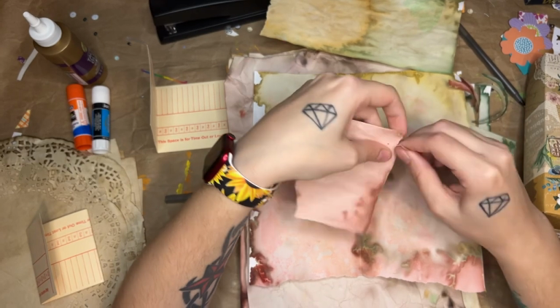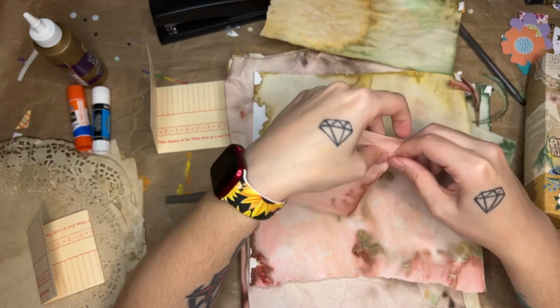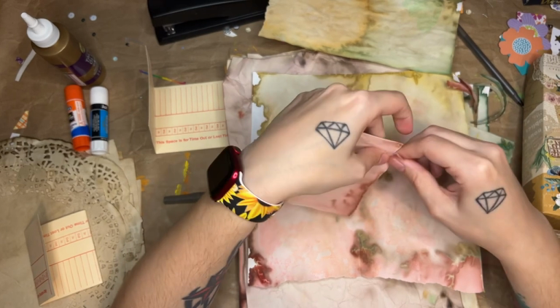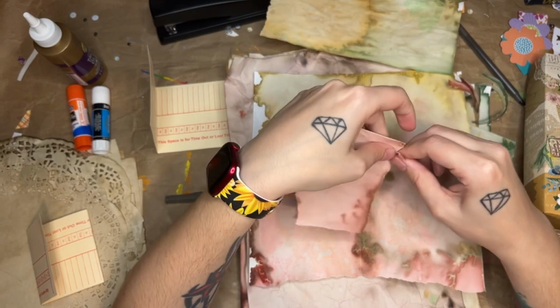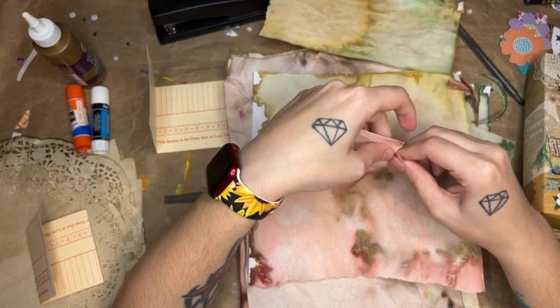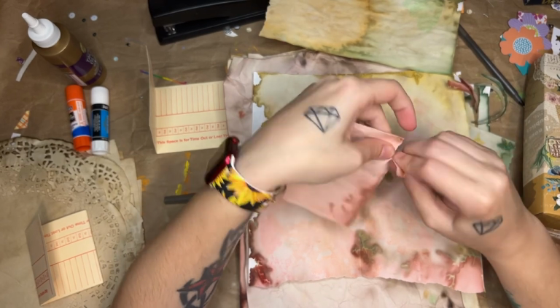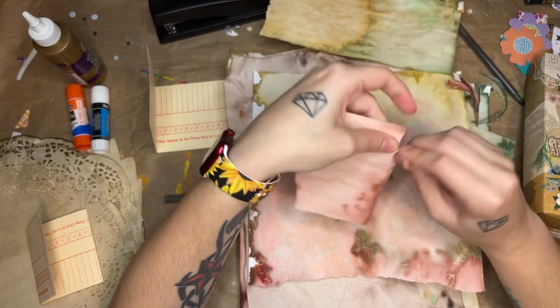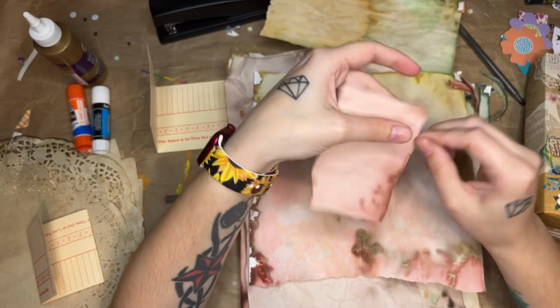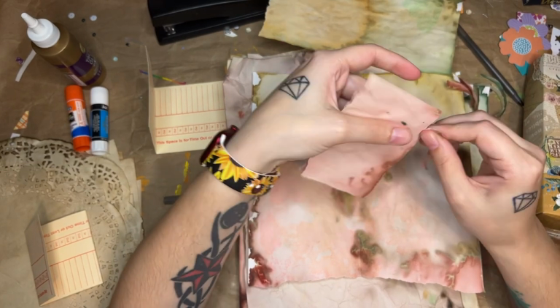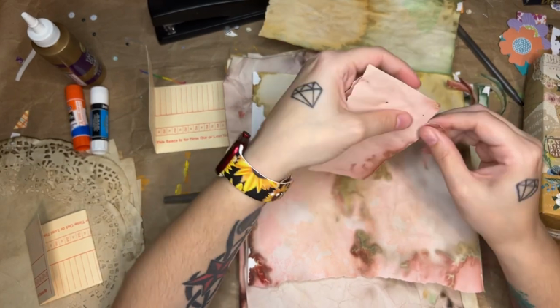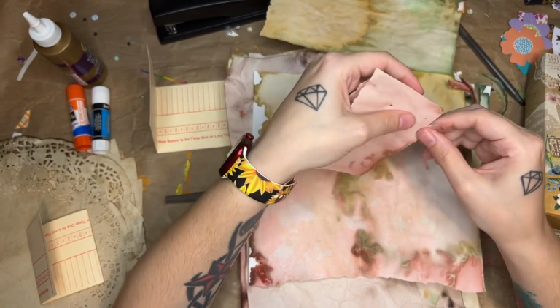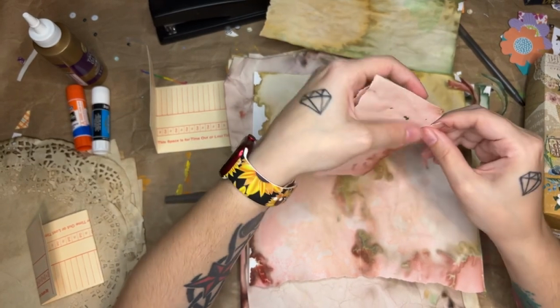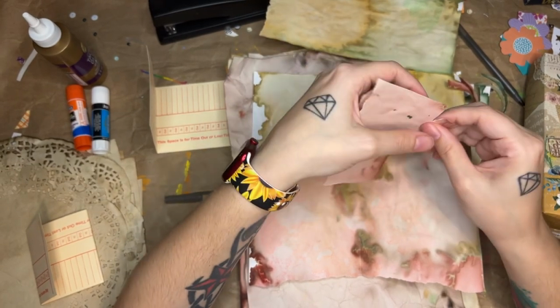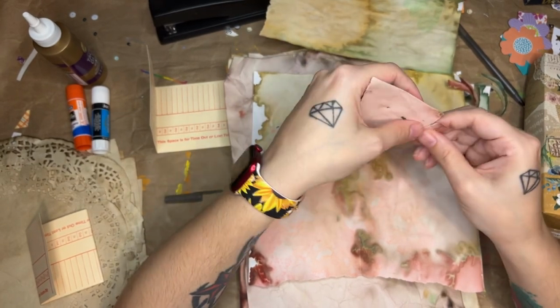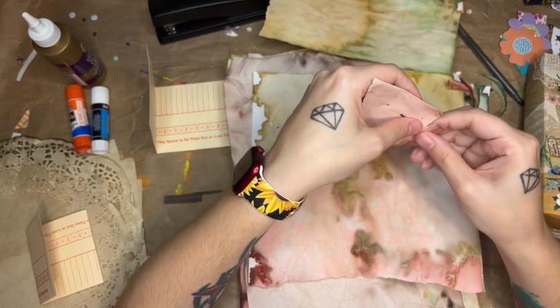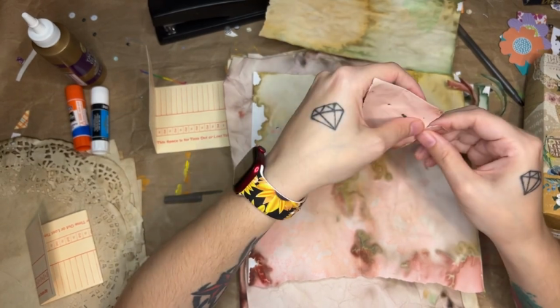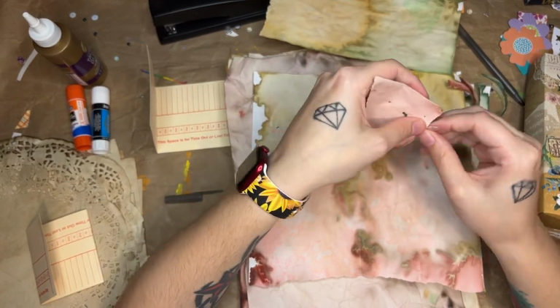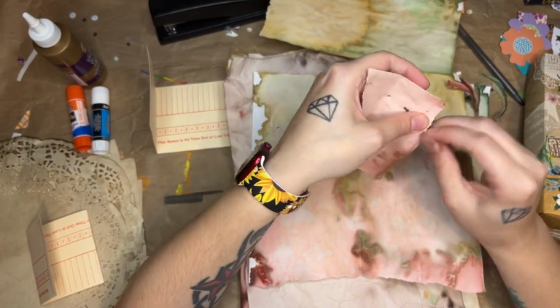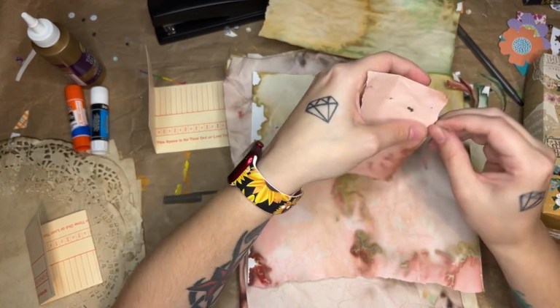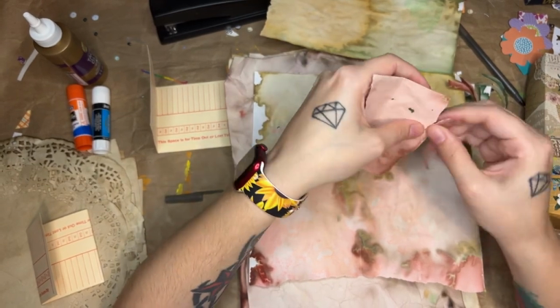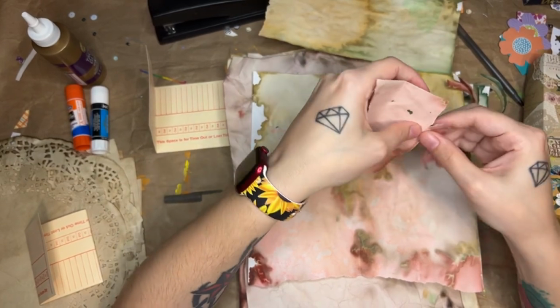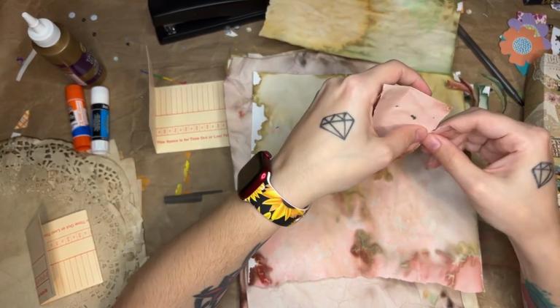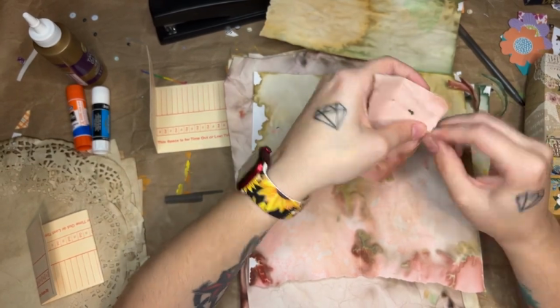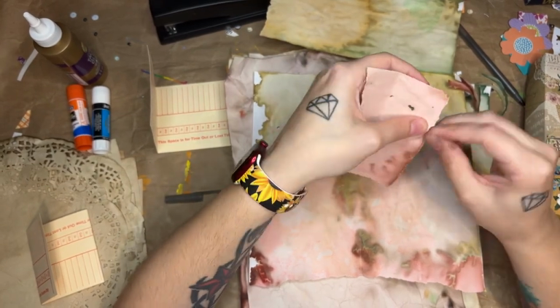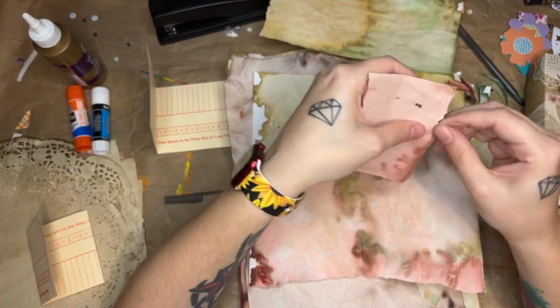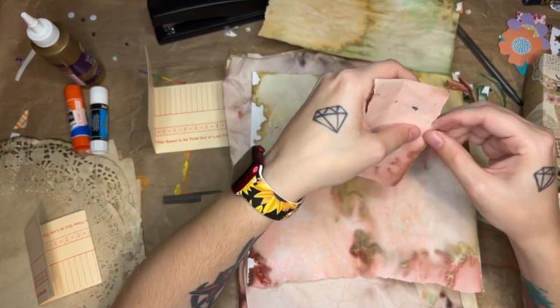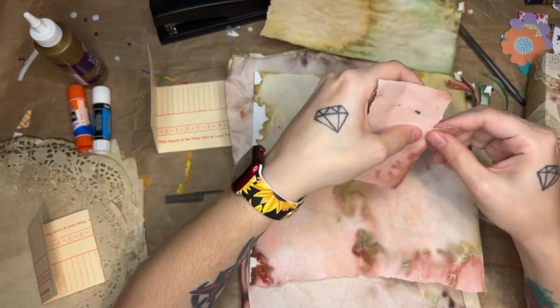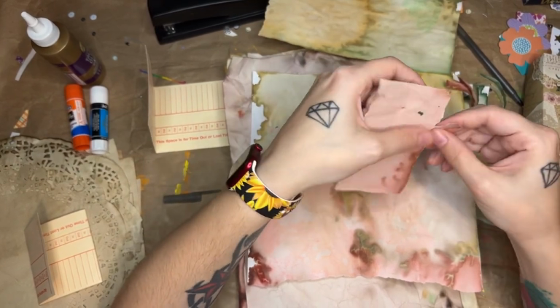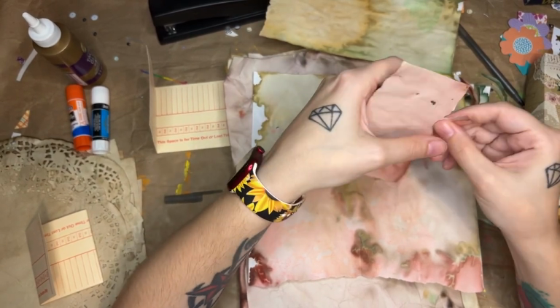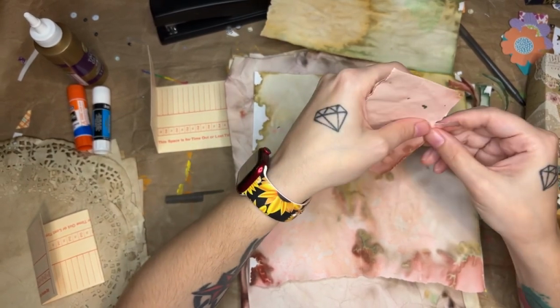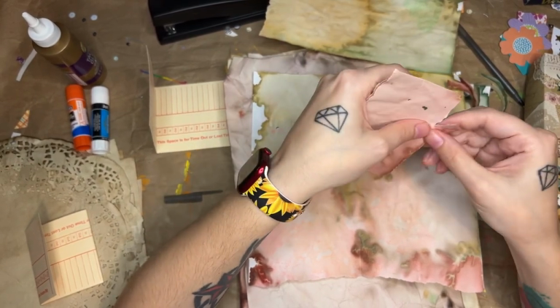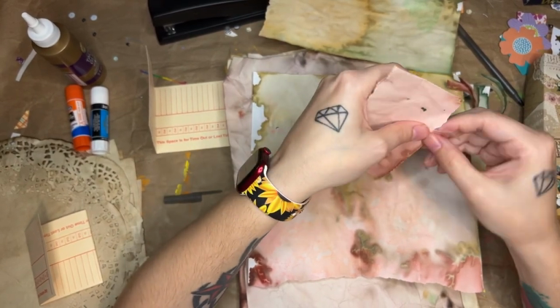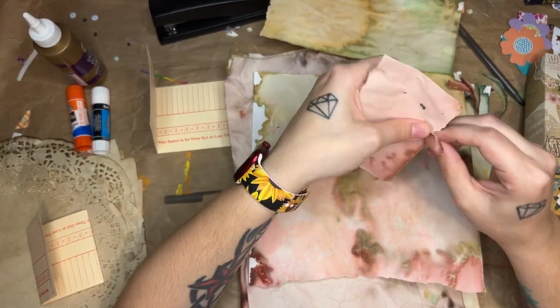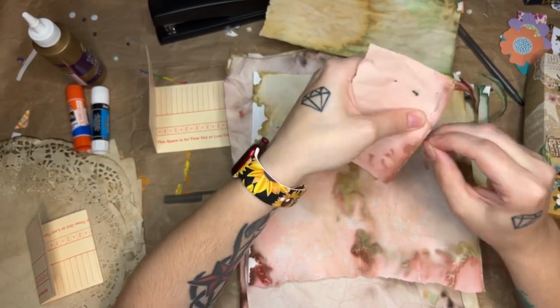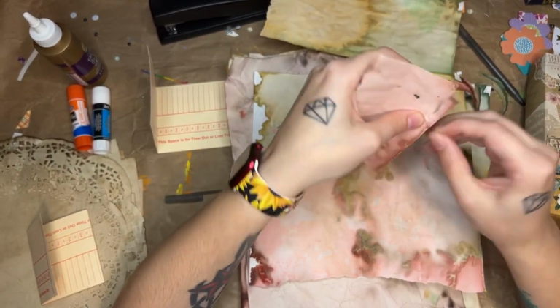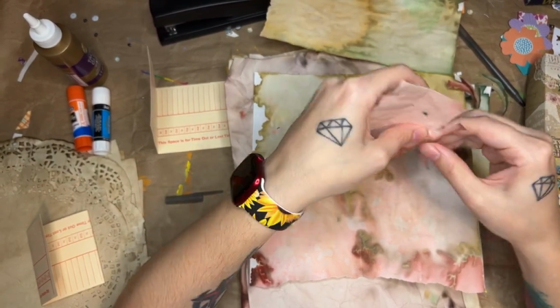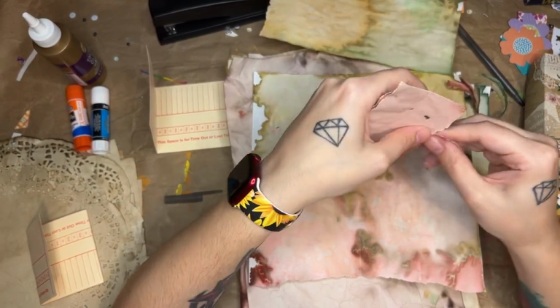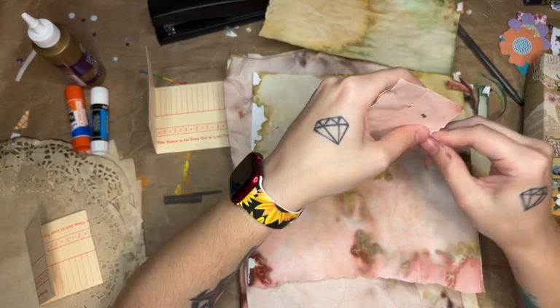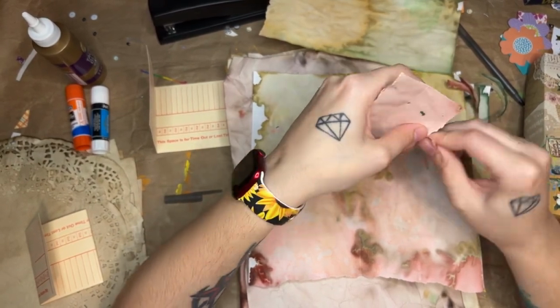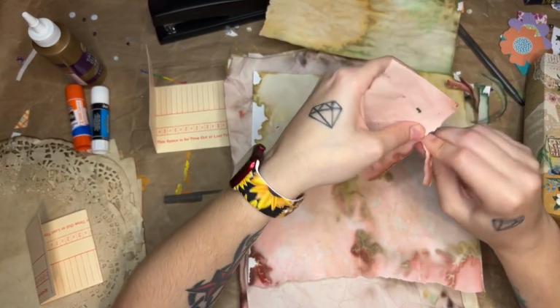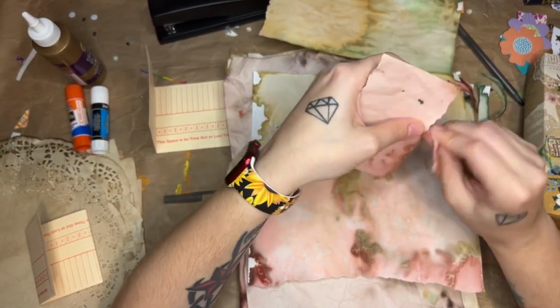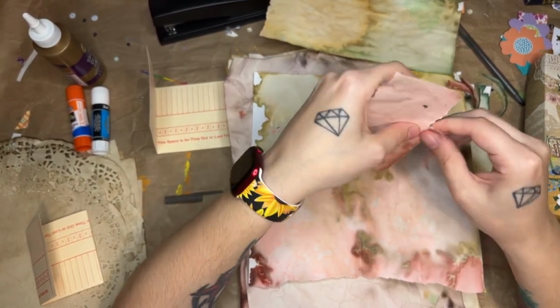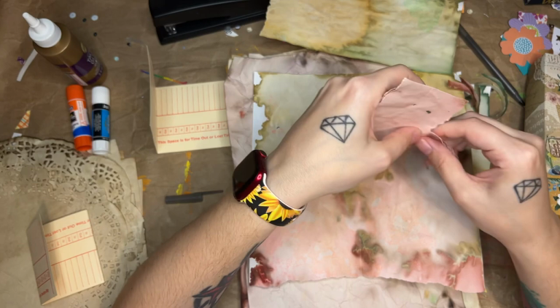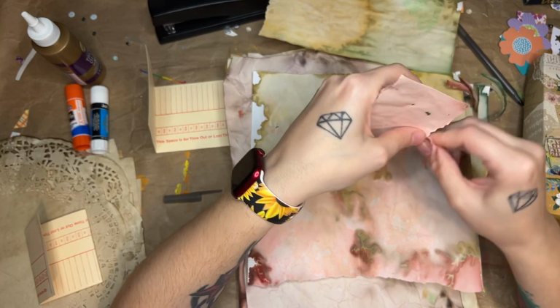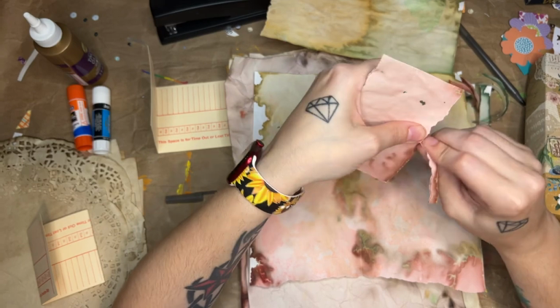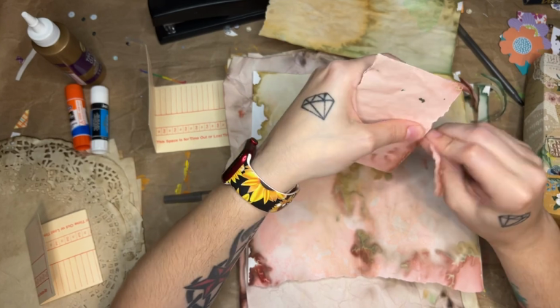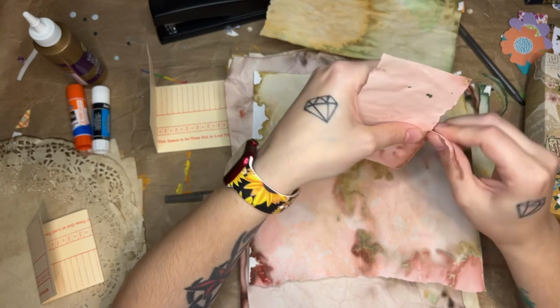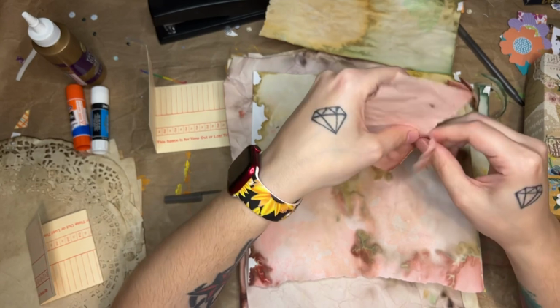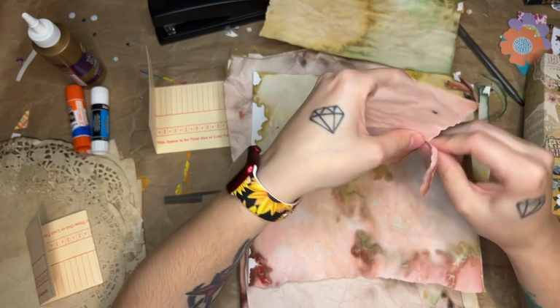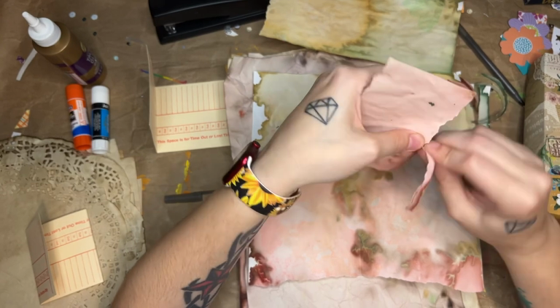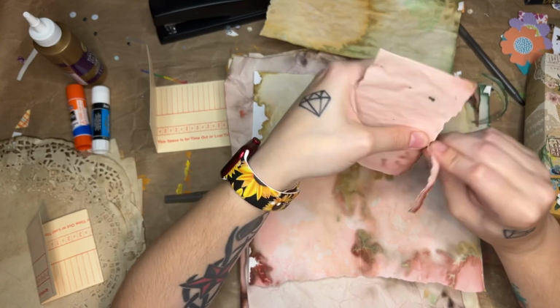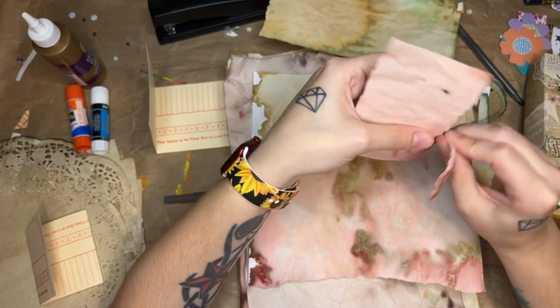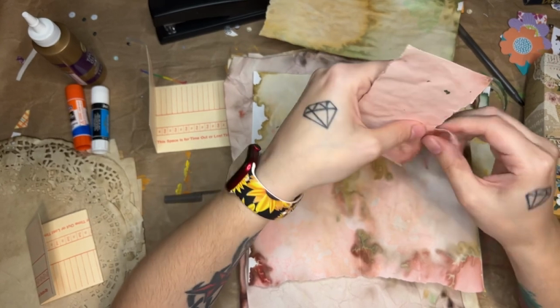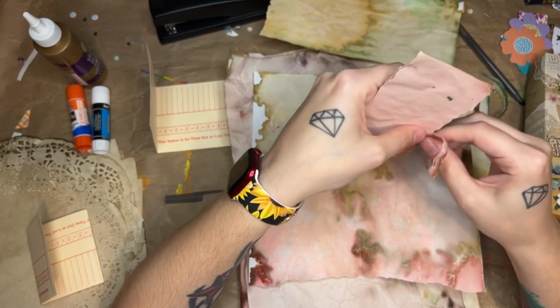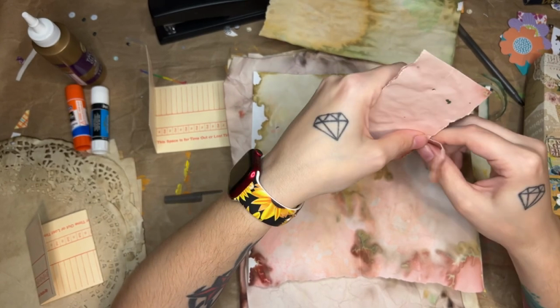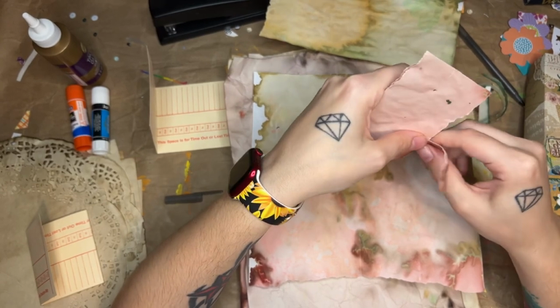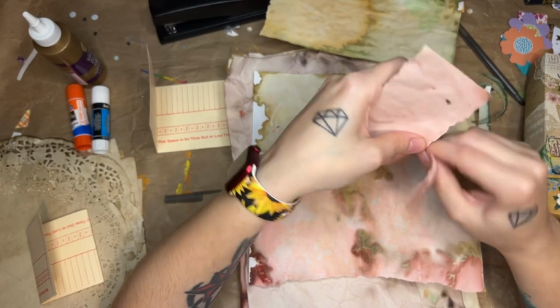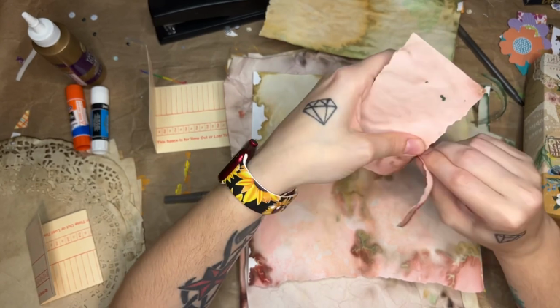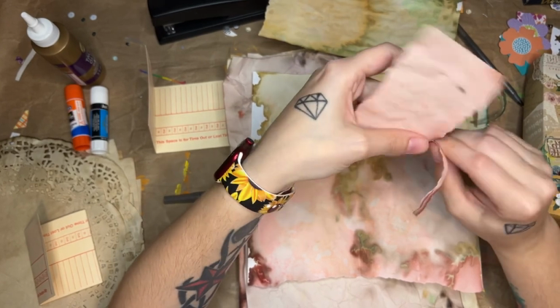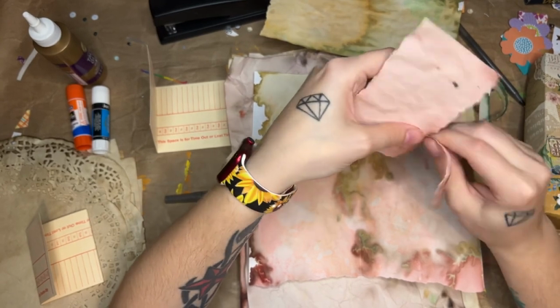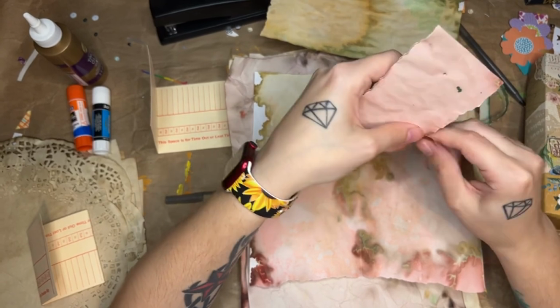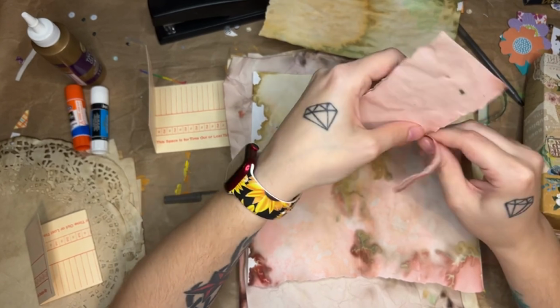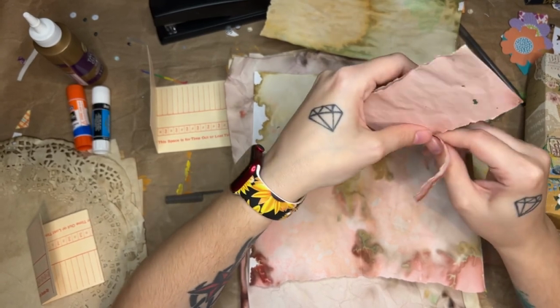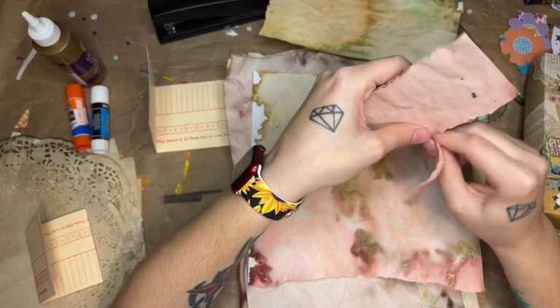This might be a little bit longer of a video getting all of this done, but that's okay.